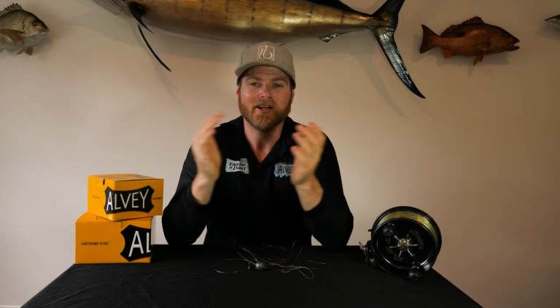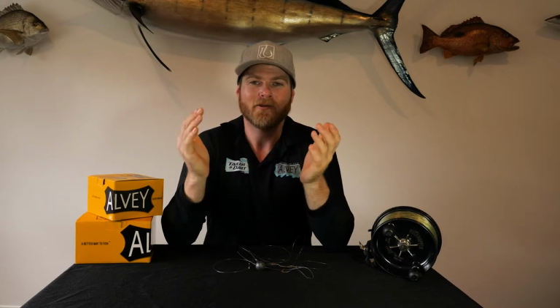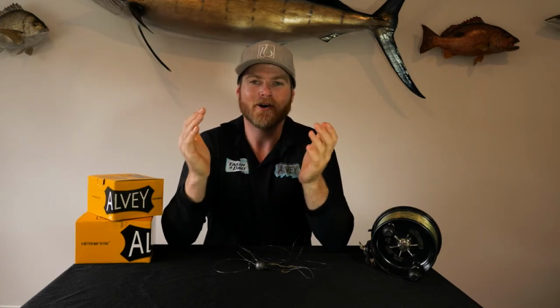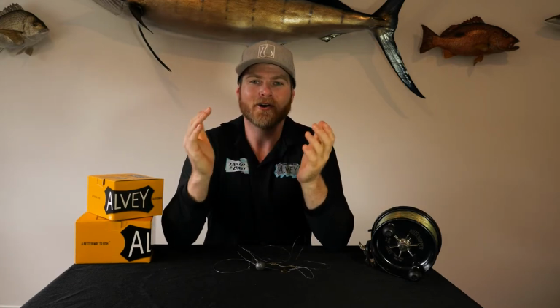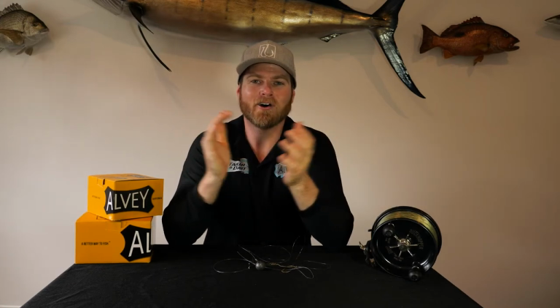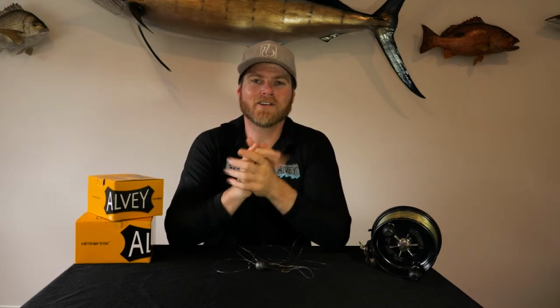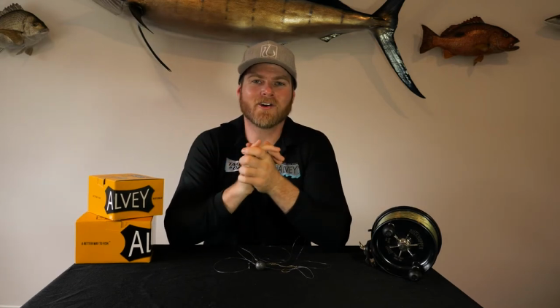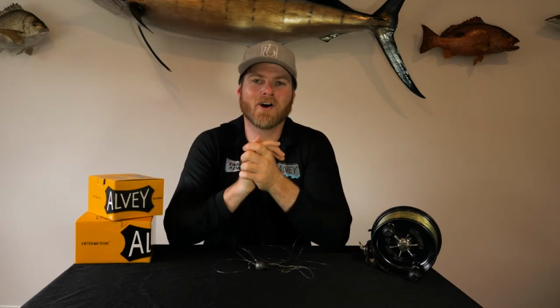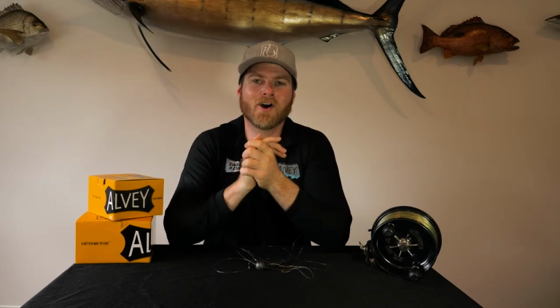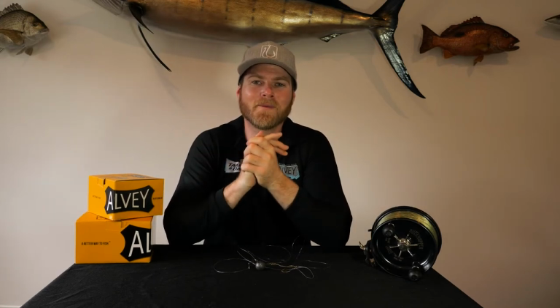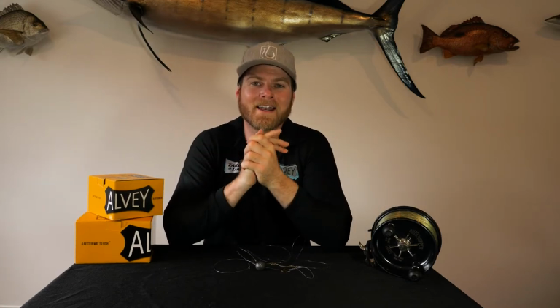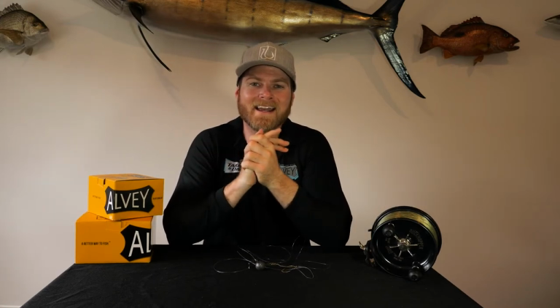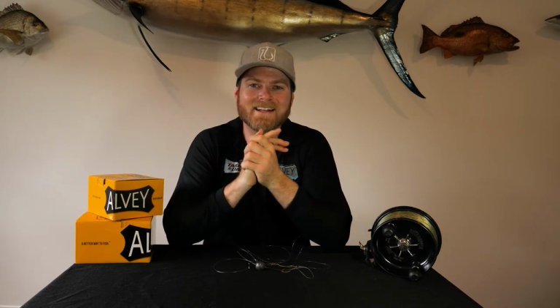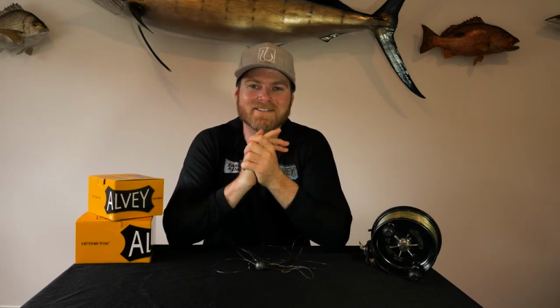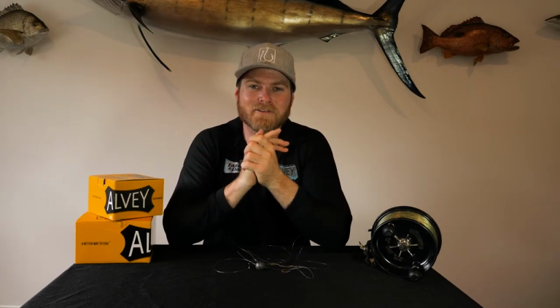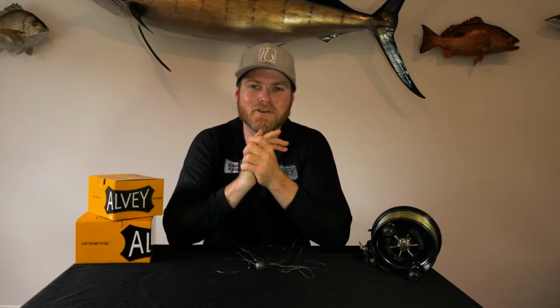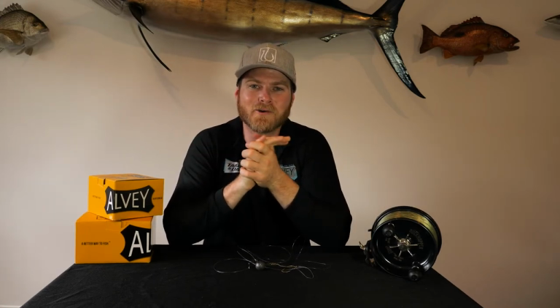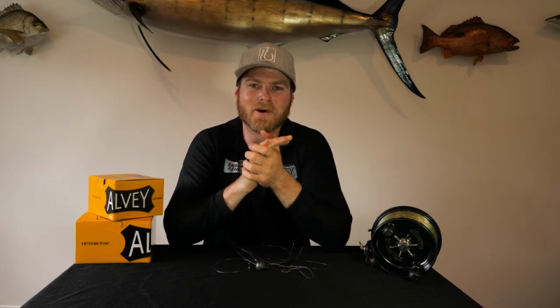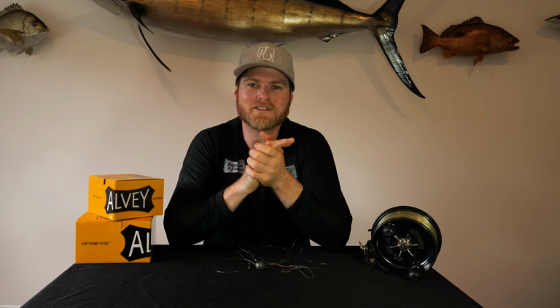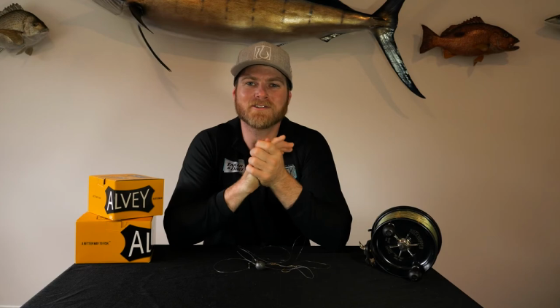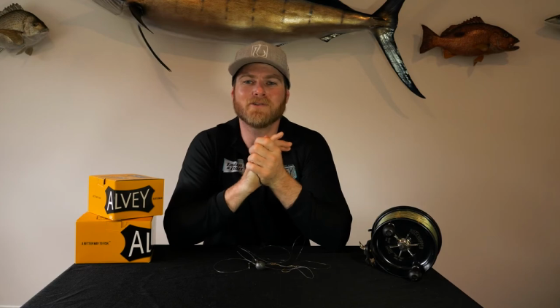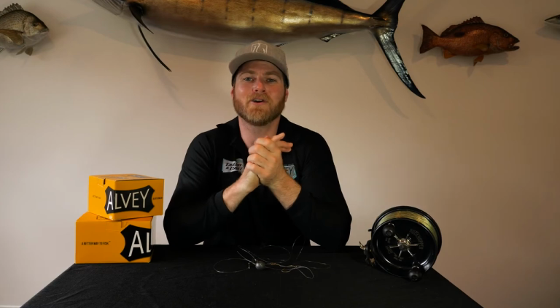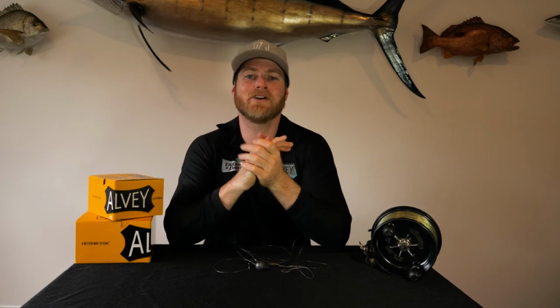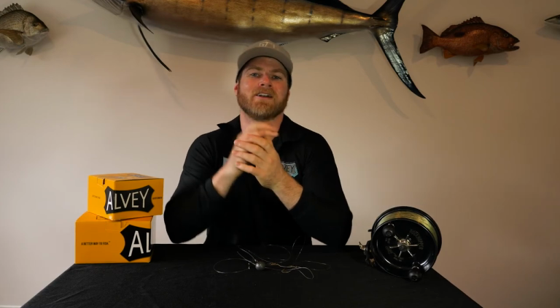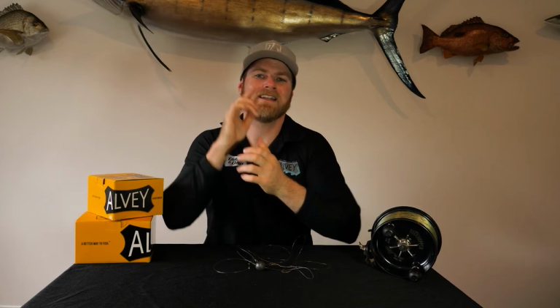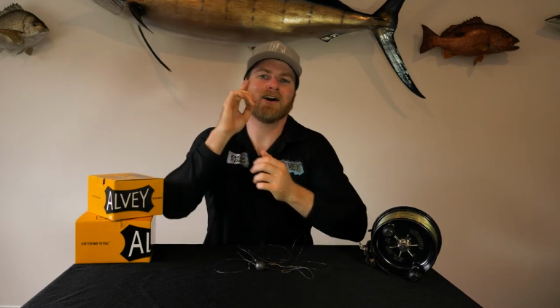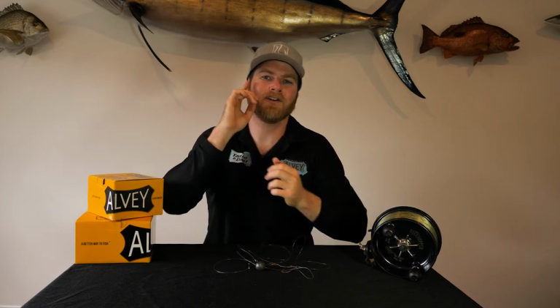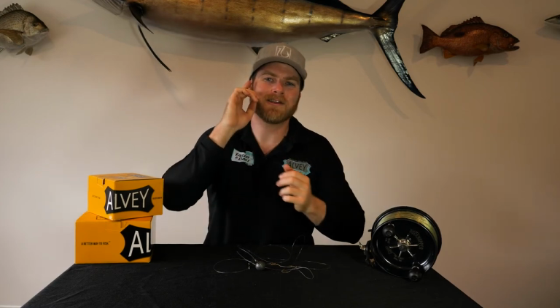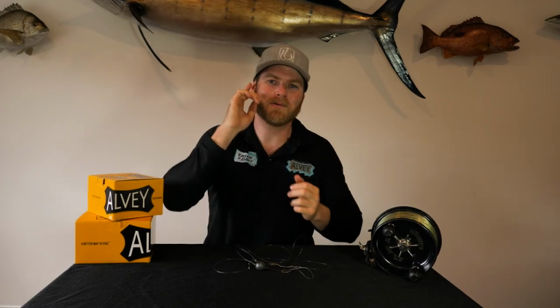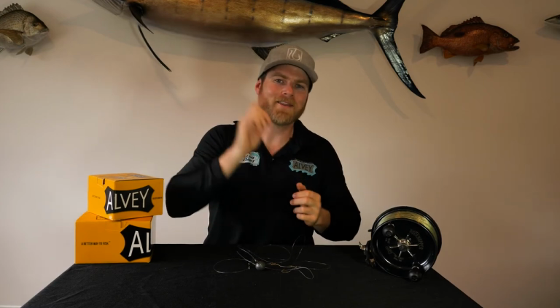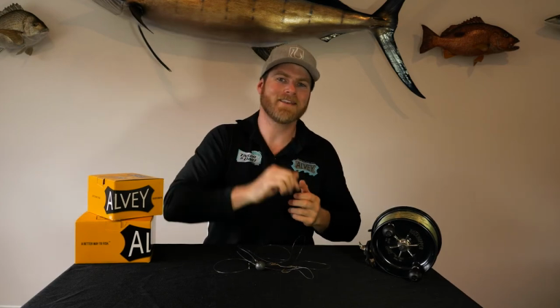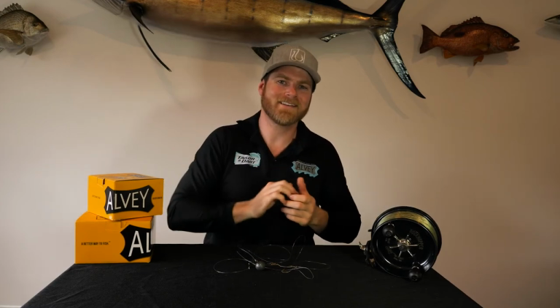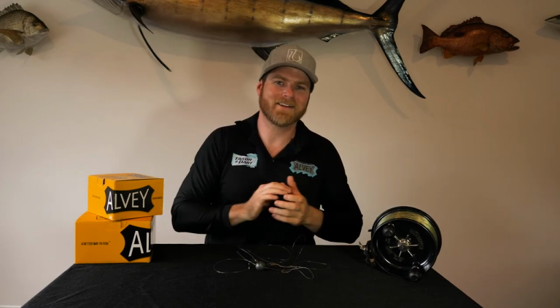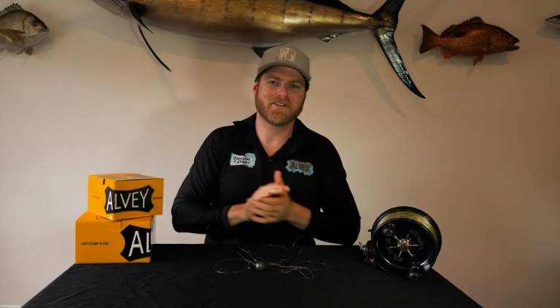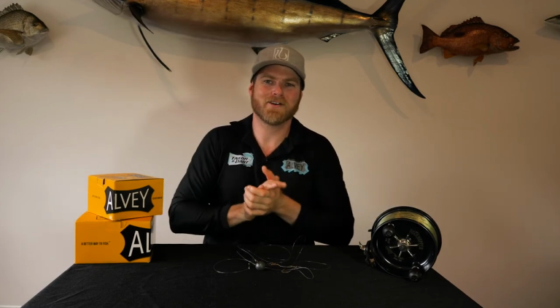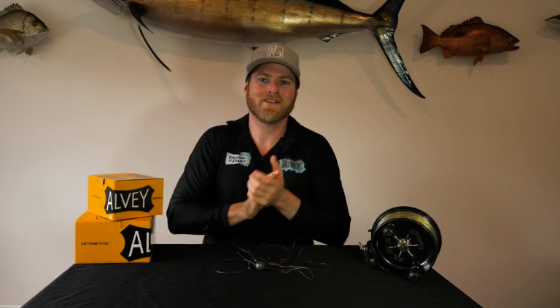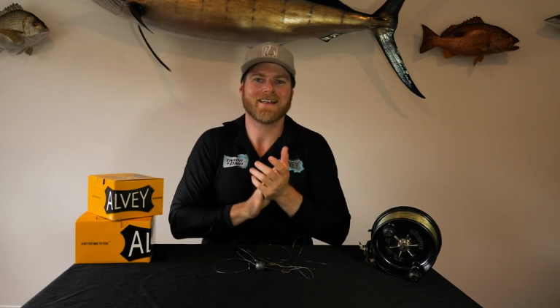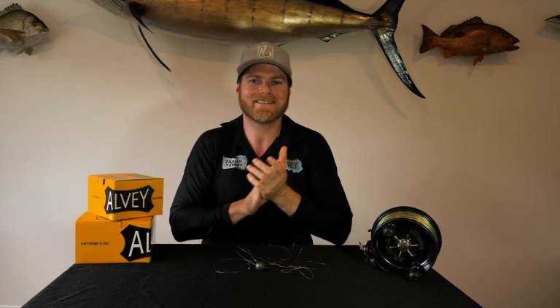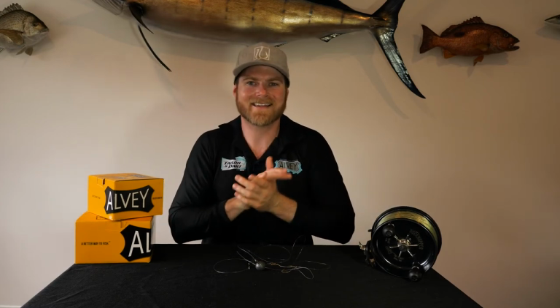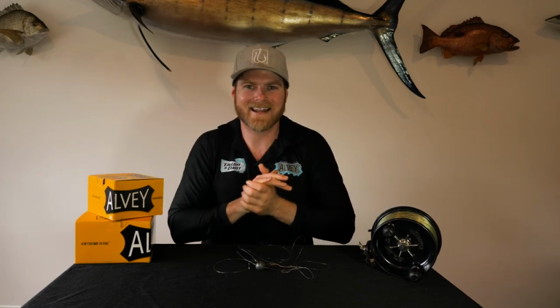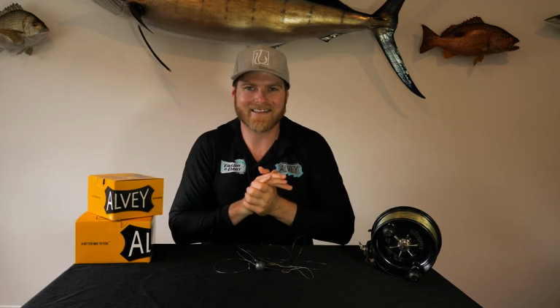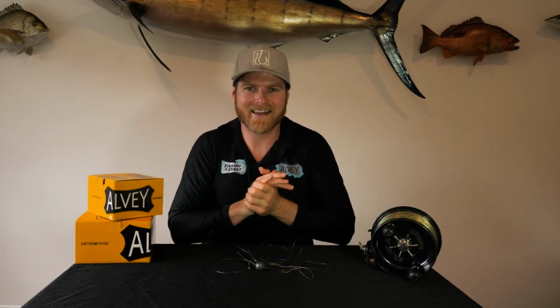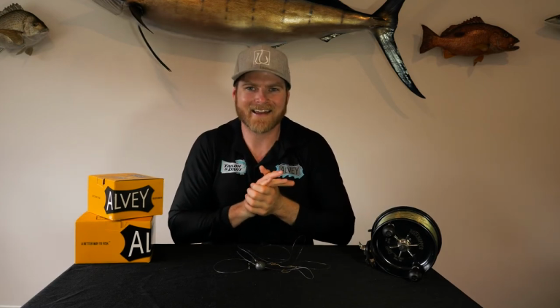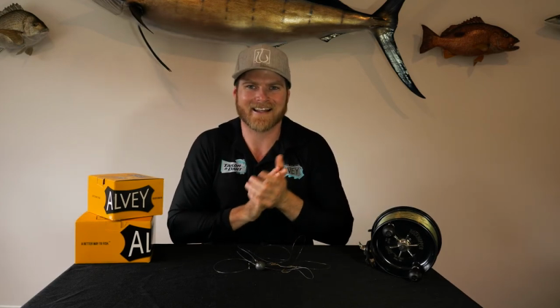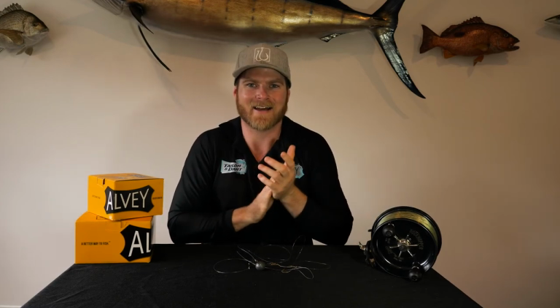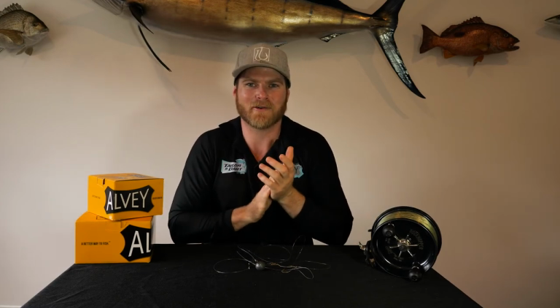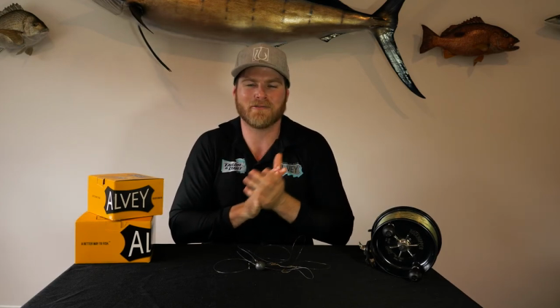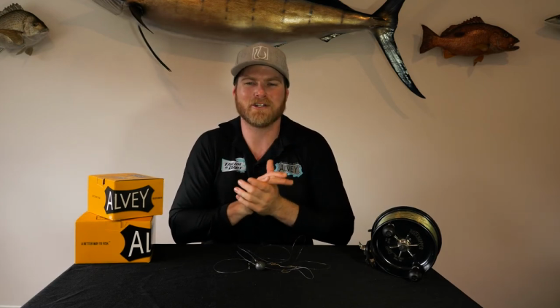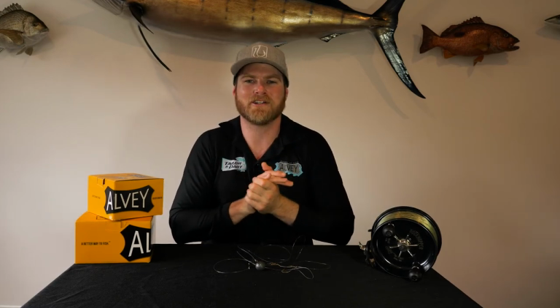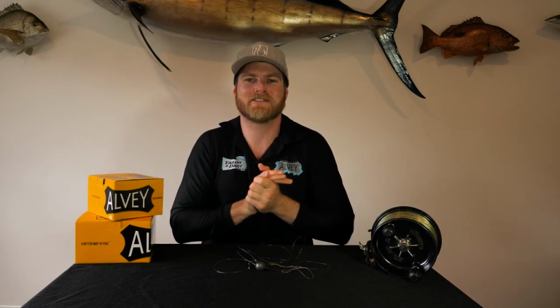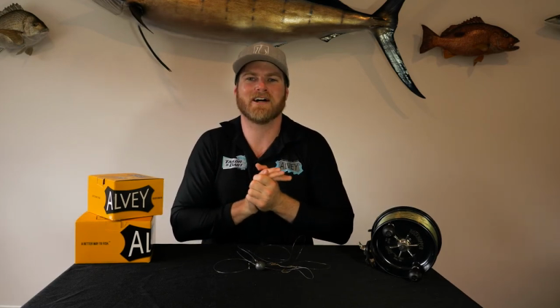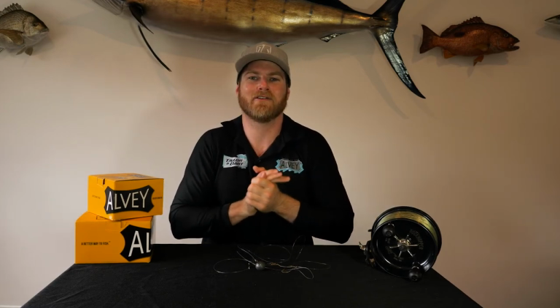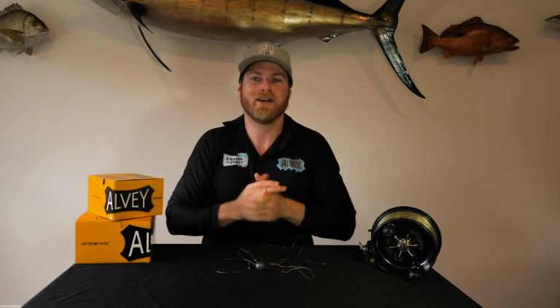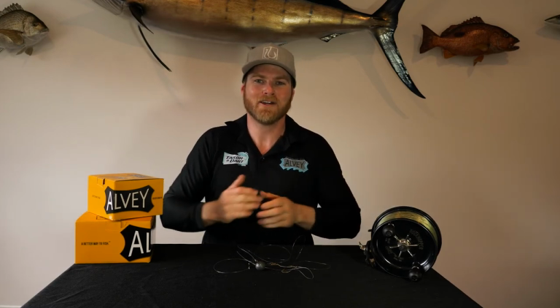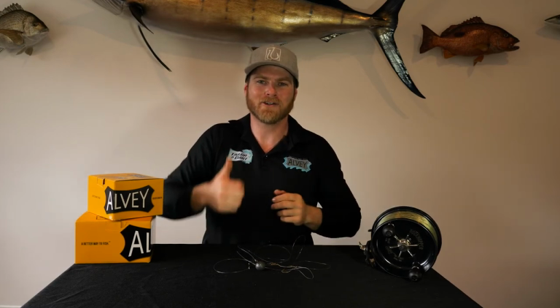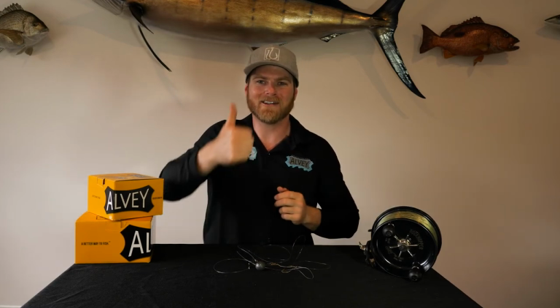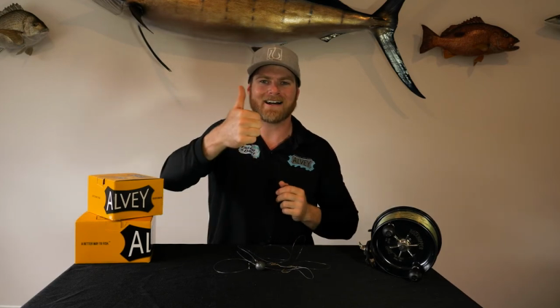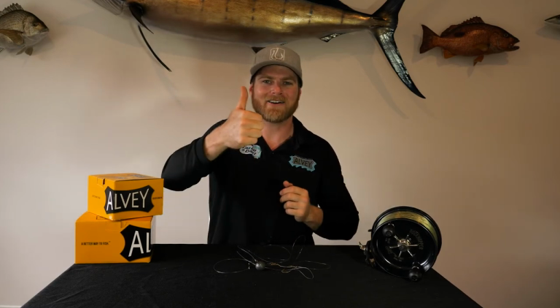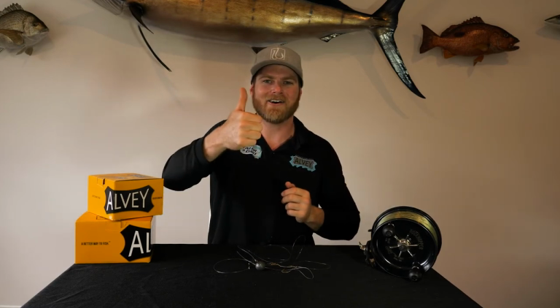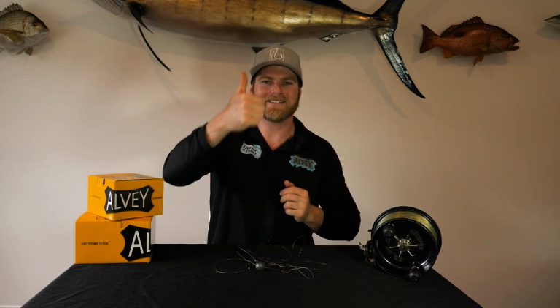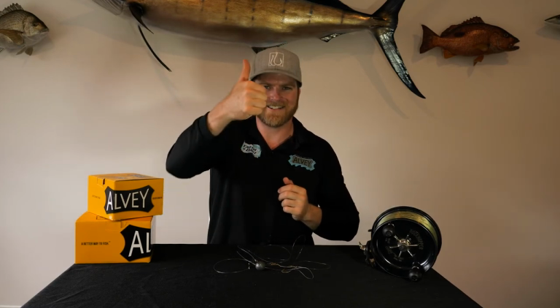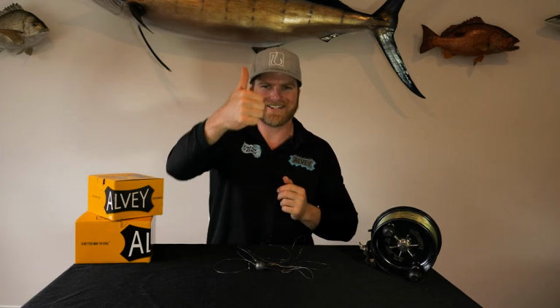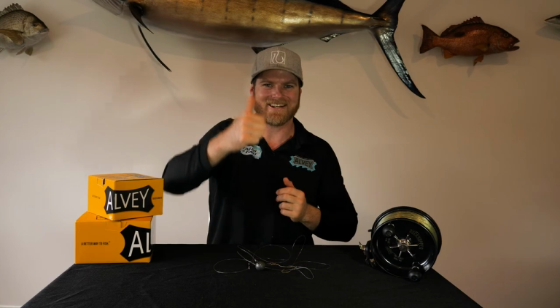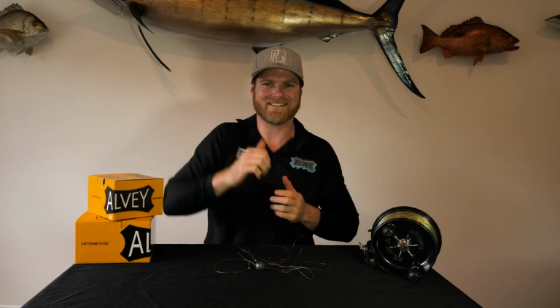Well guys, I hope that answers a few questions for you. Now only one thing left to do — let's get out there and have a fish. Good luck guys, cheers.